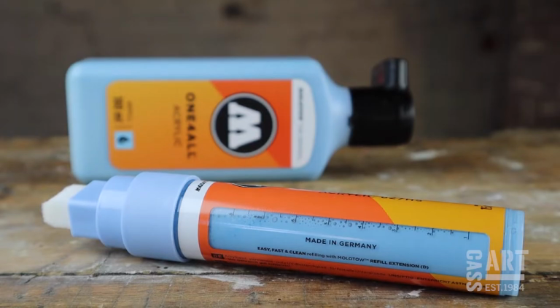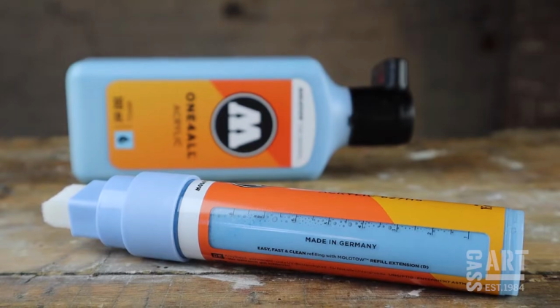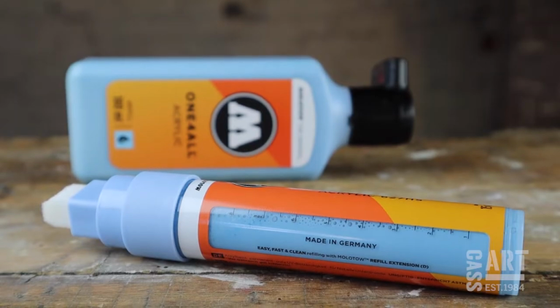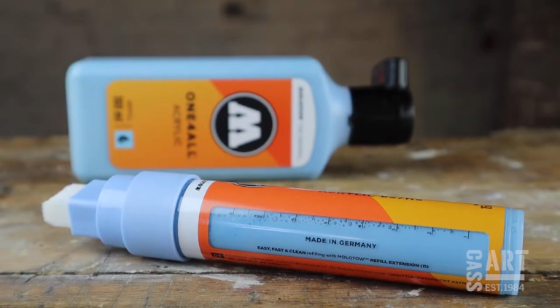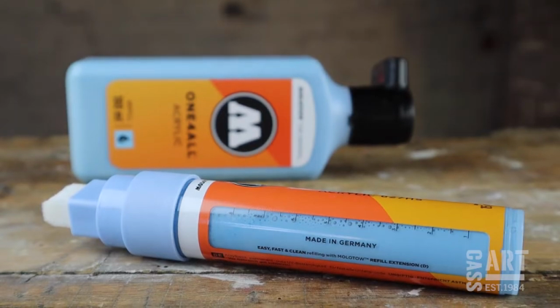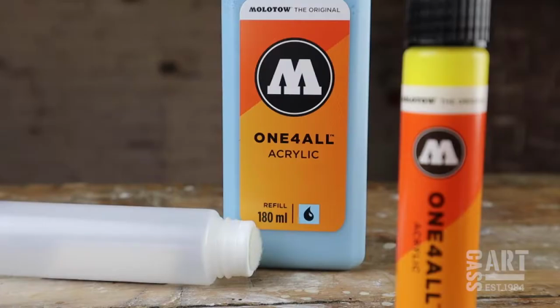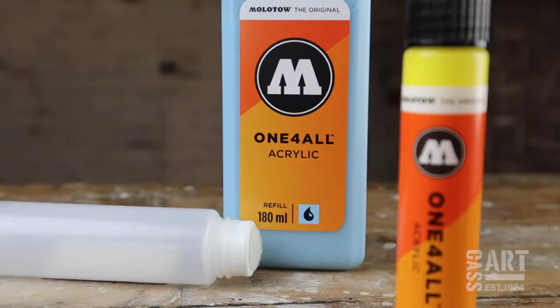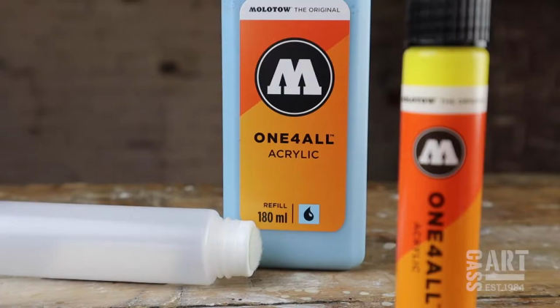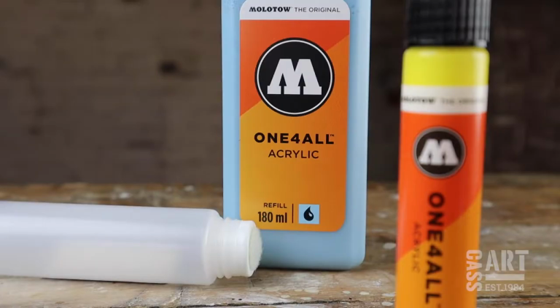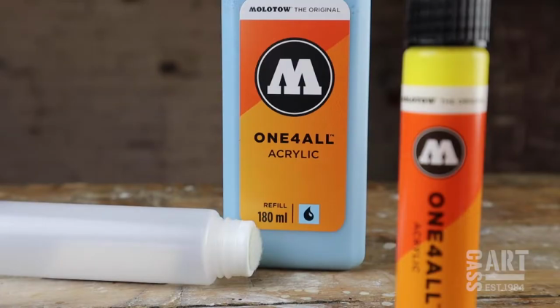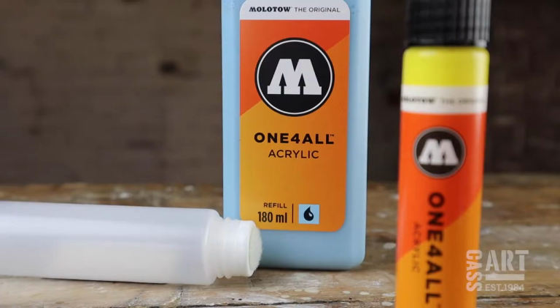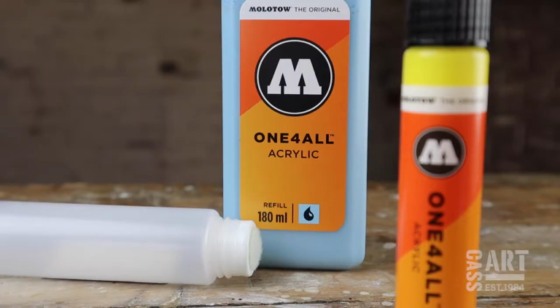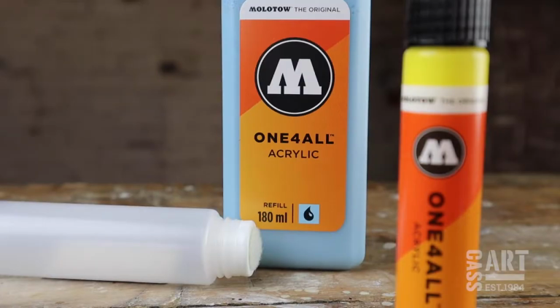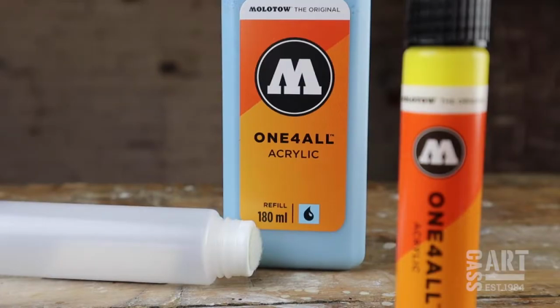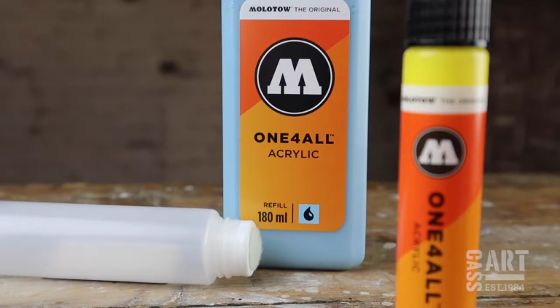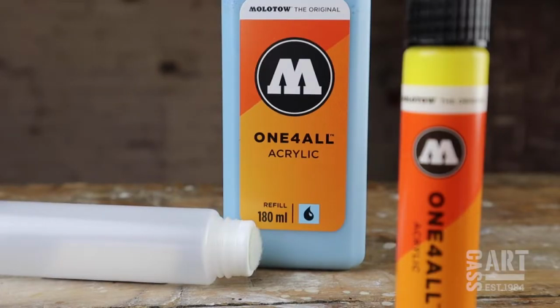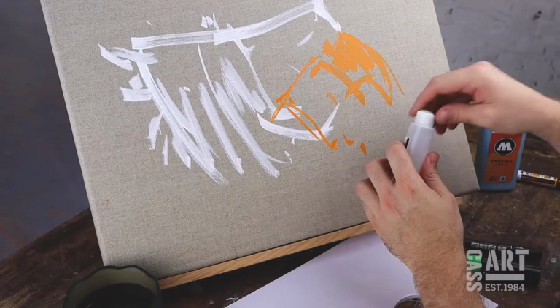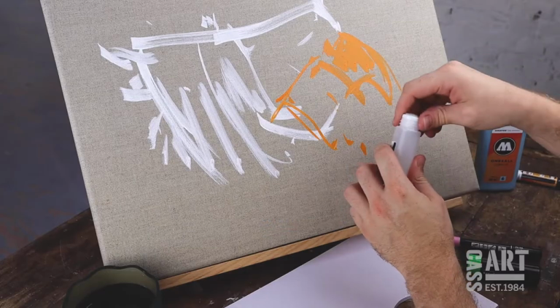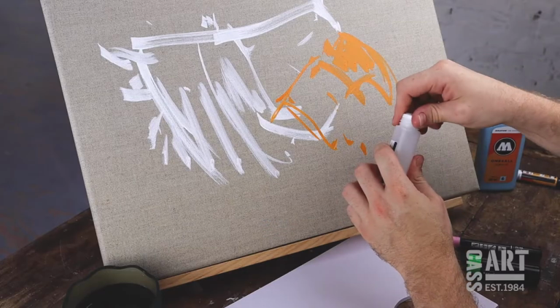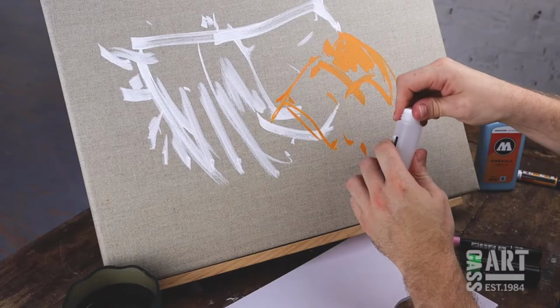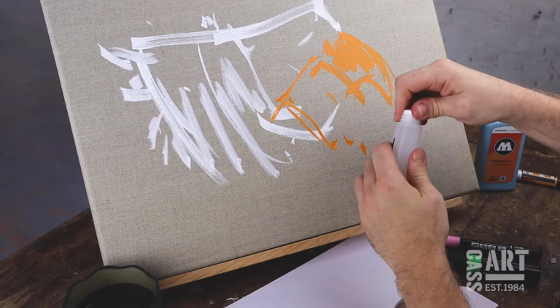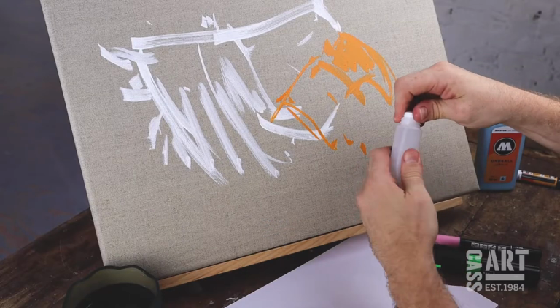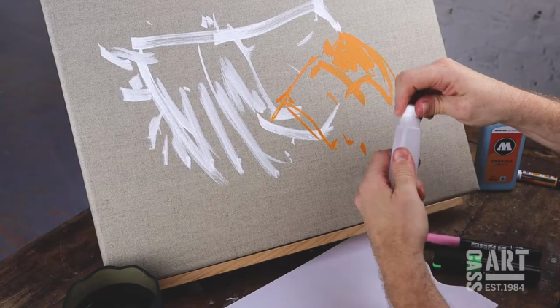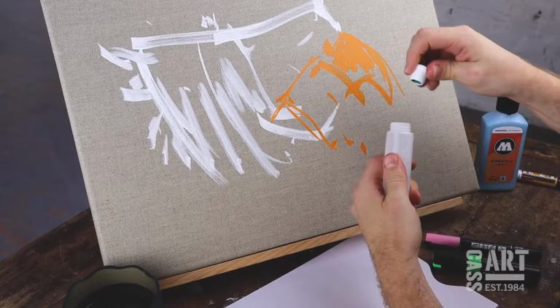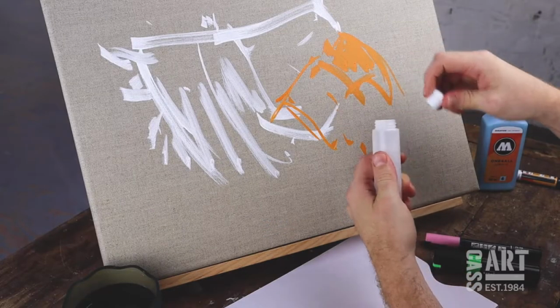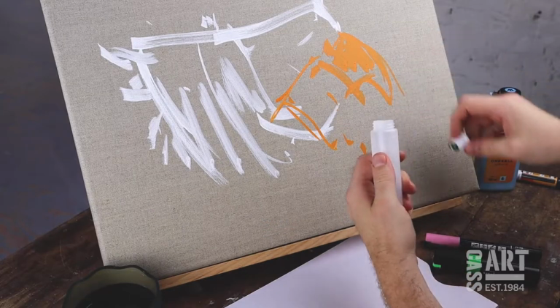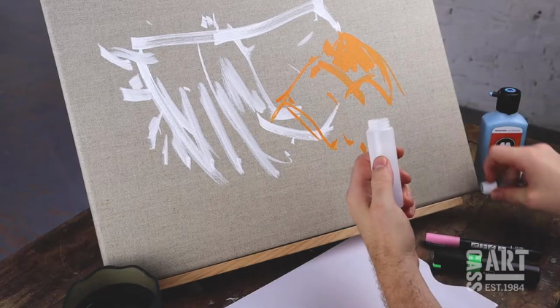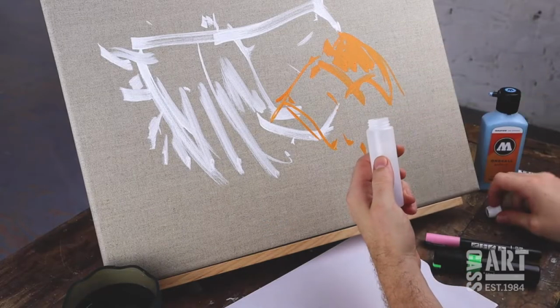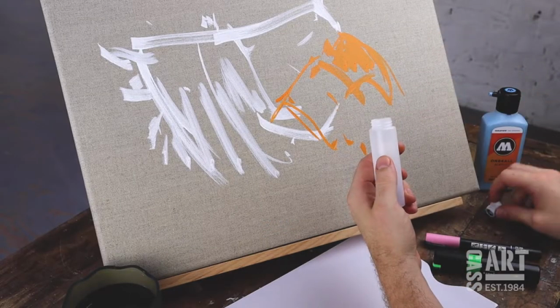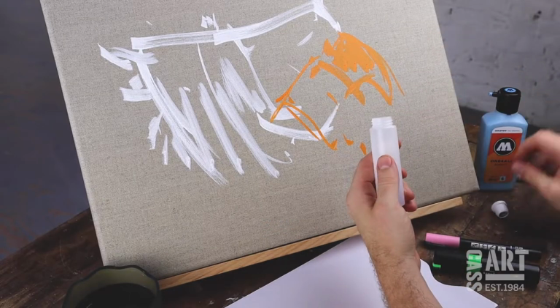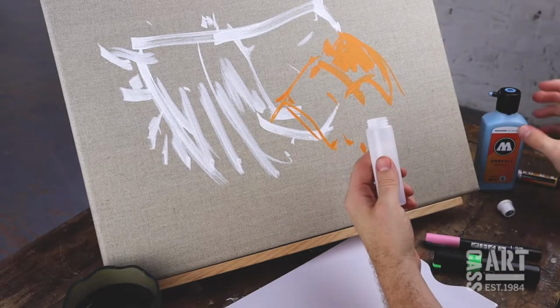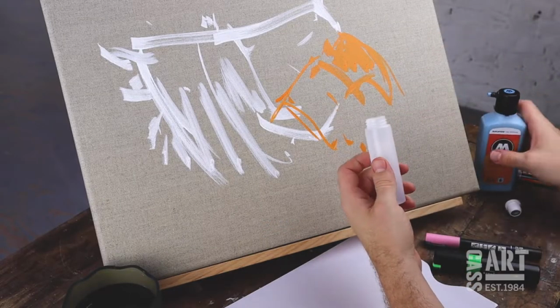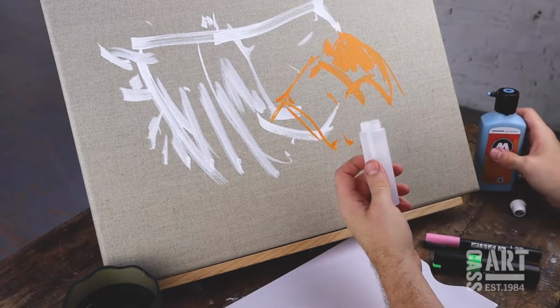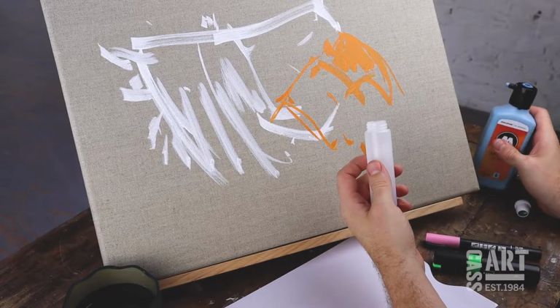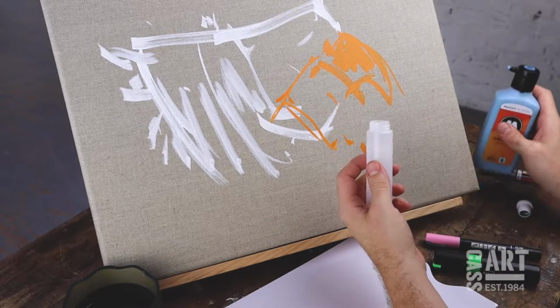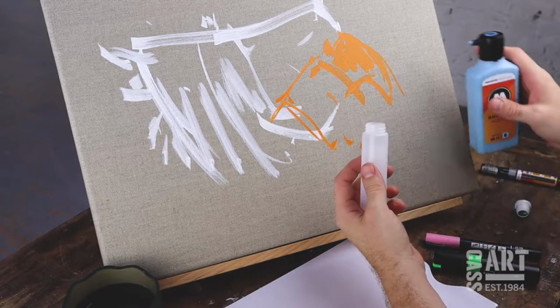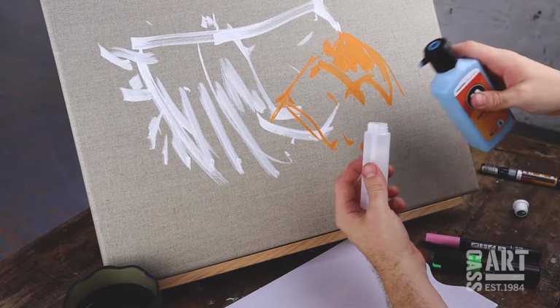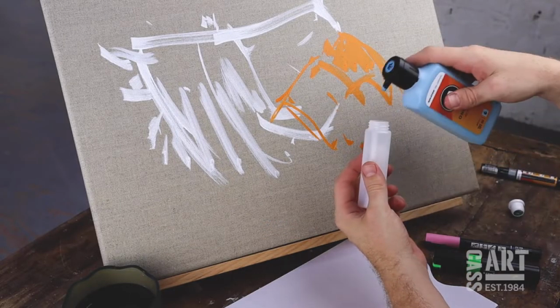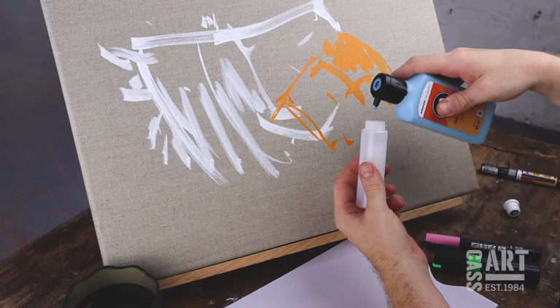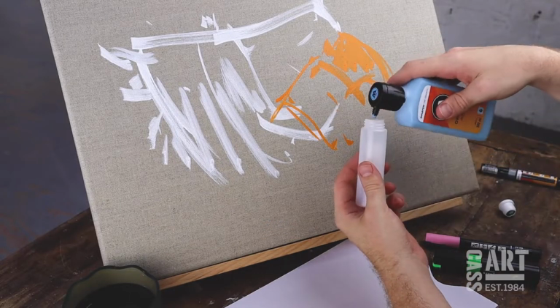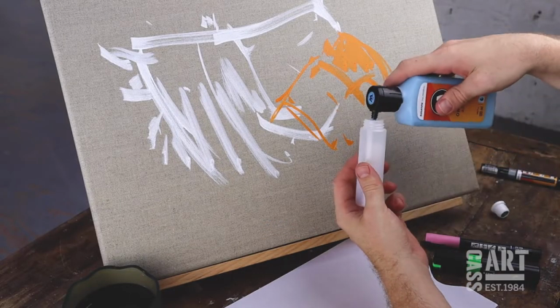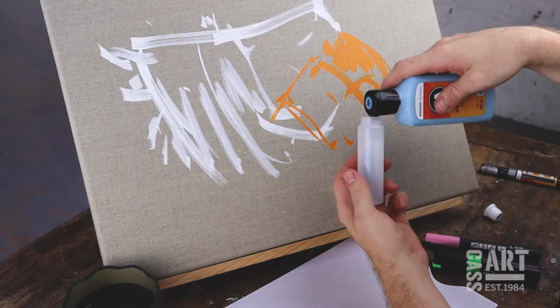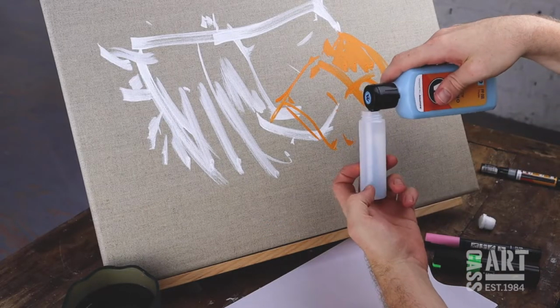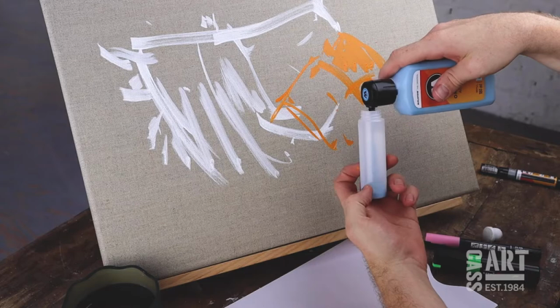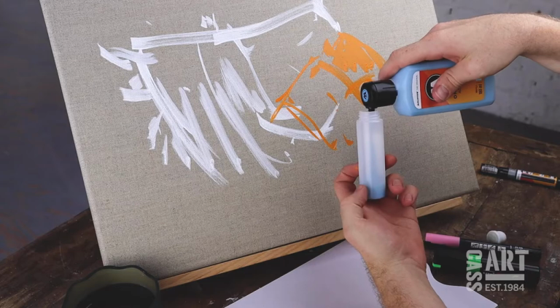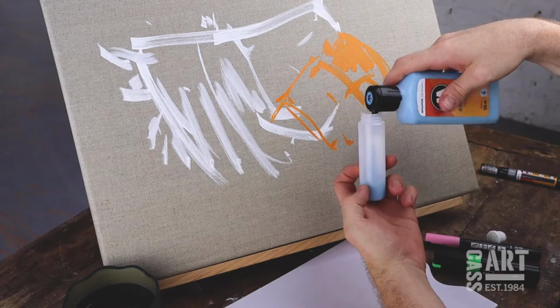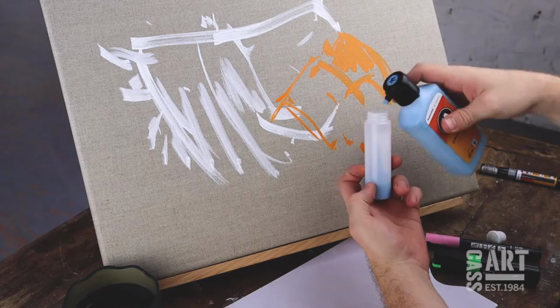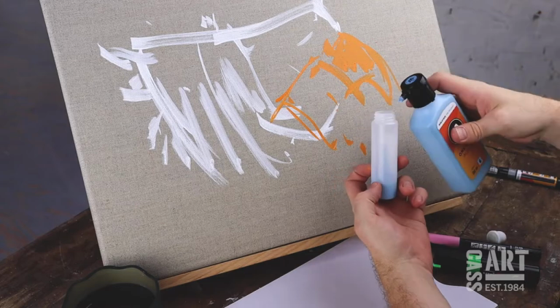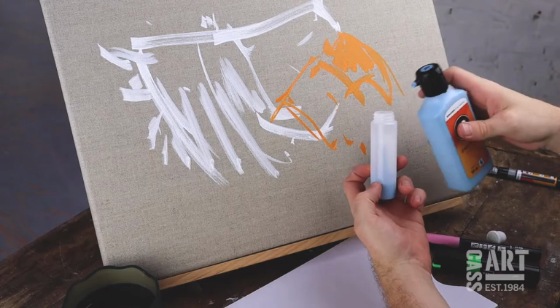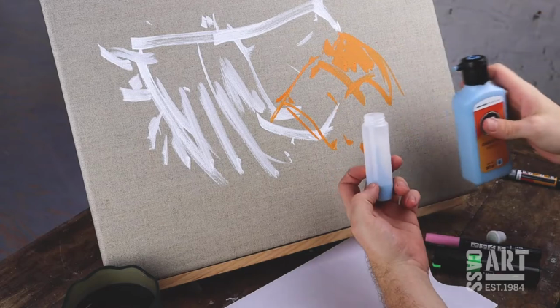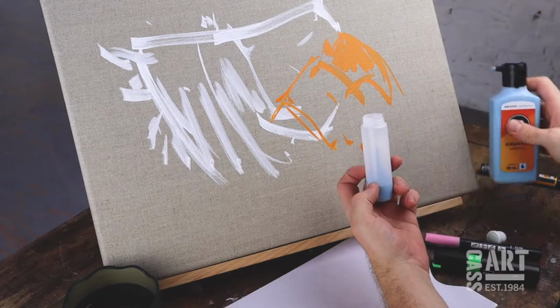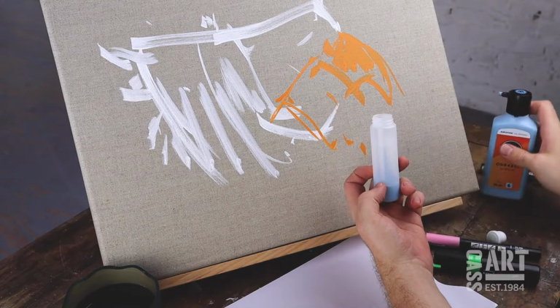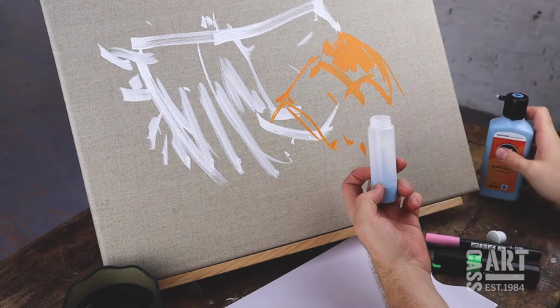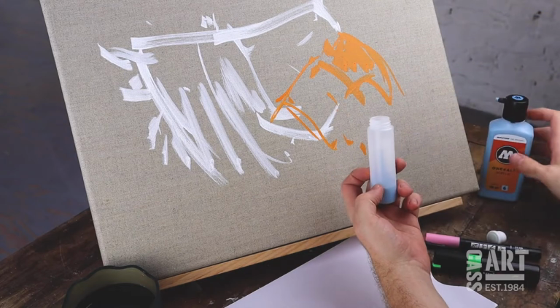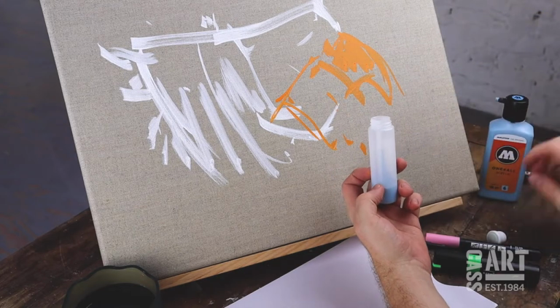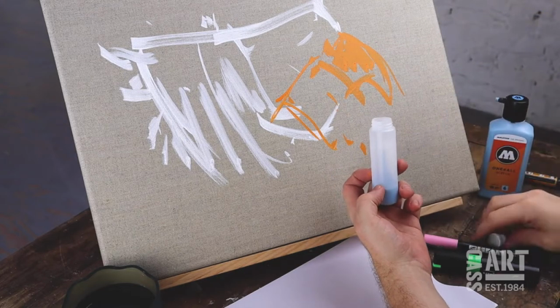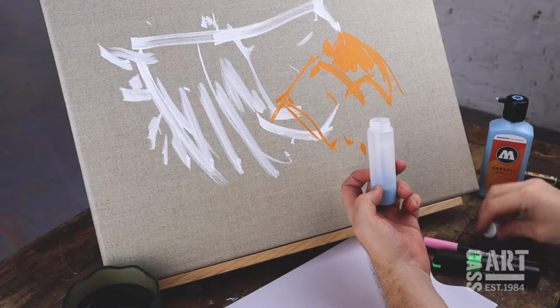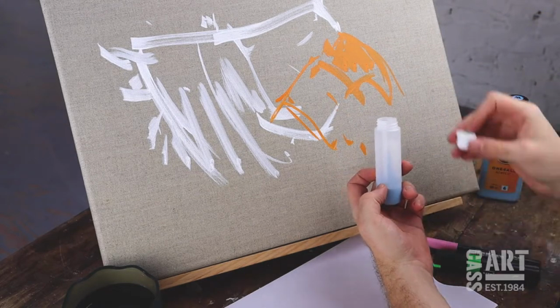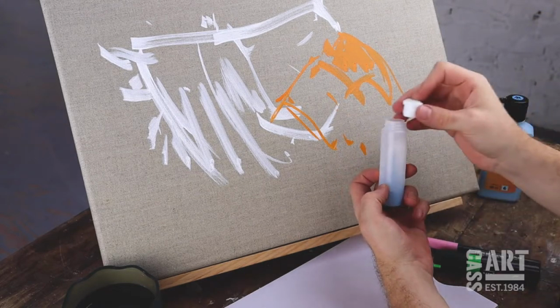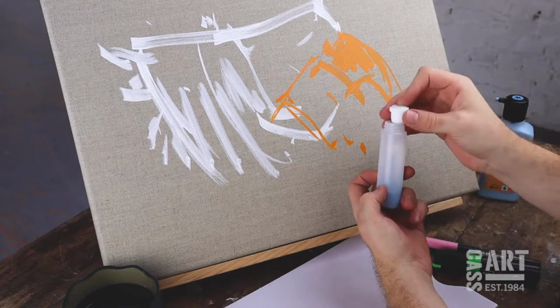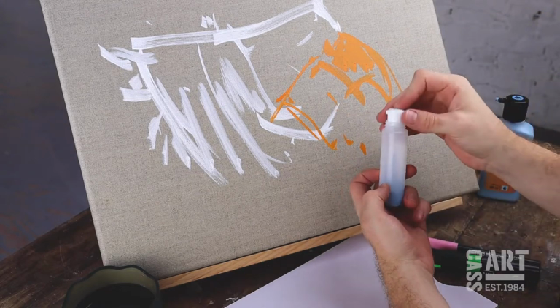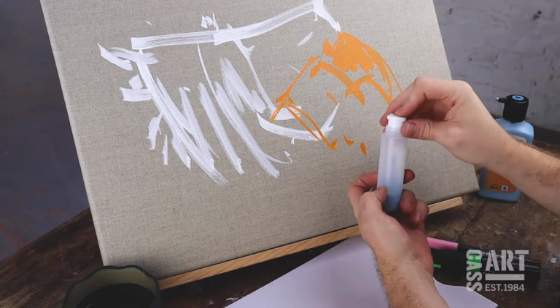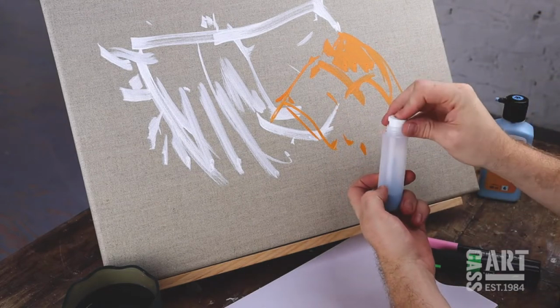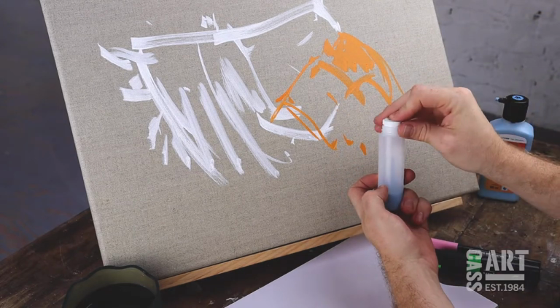Some markers, such as the Molotow All for One range, are refillable — something which can also be done with their drip stick squeeze markers.